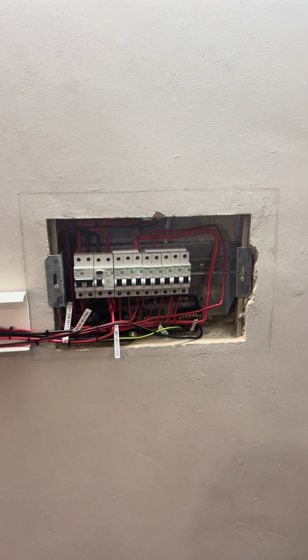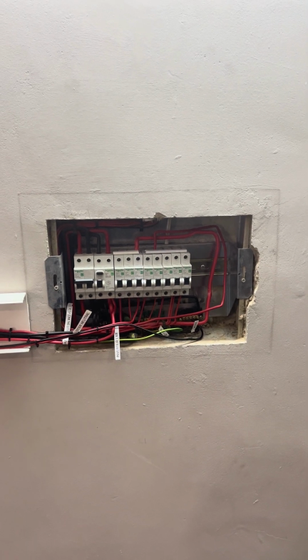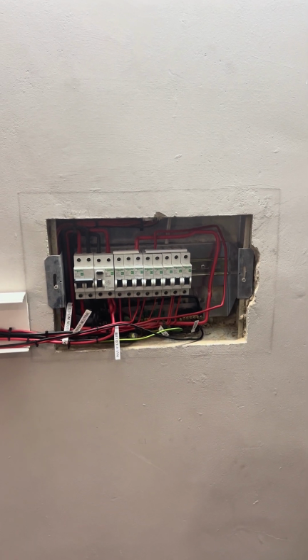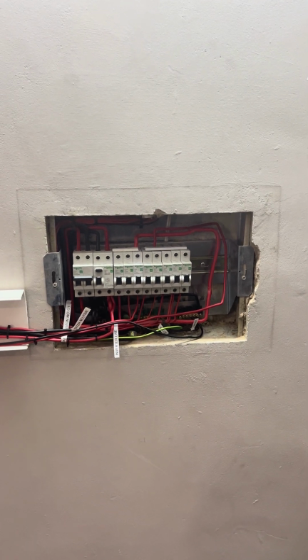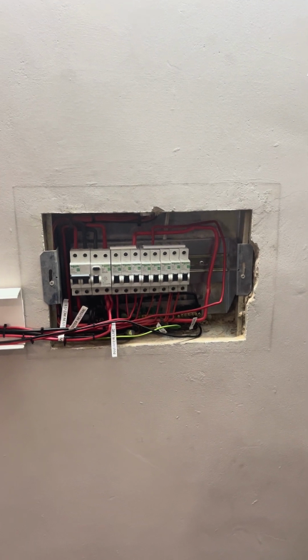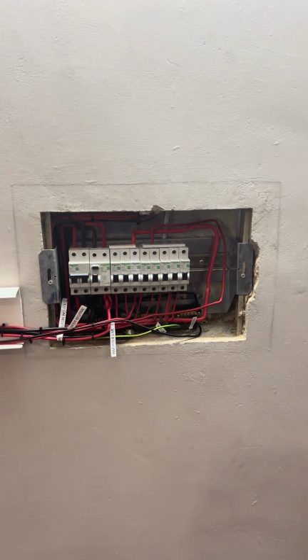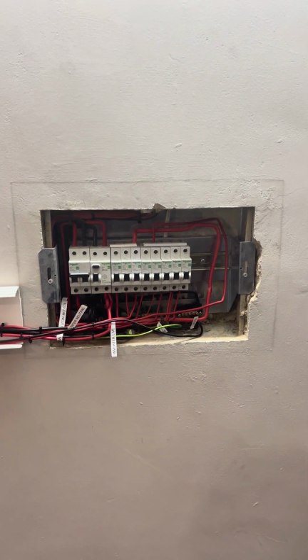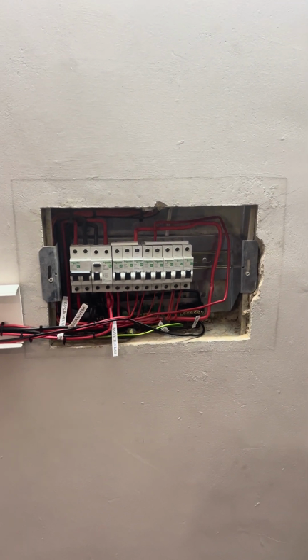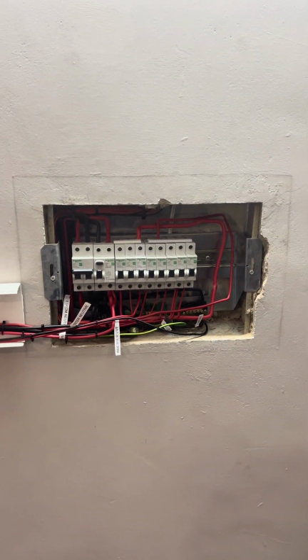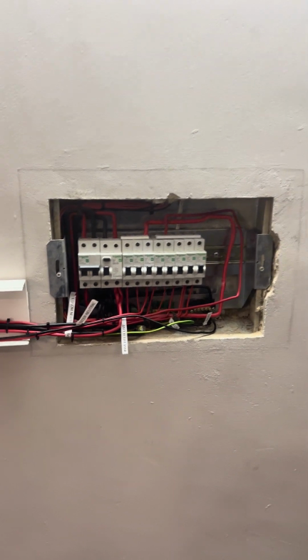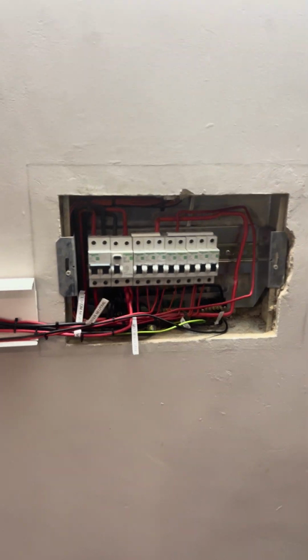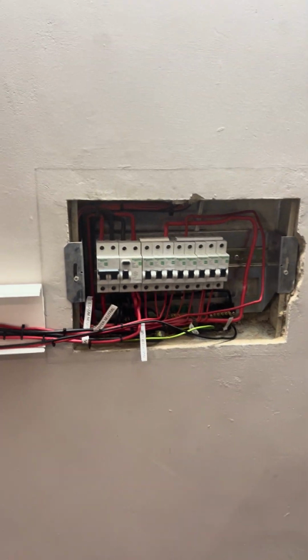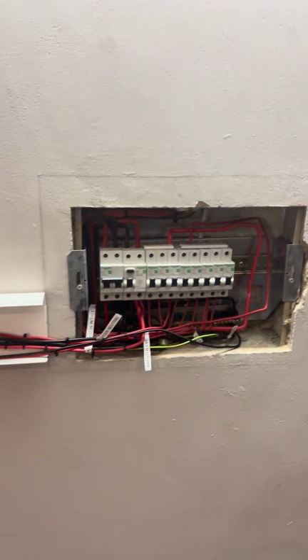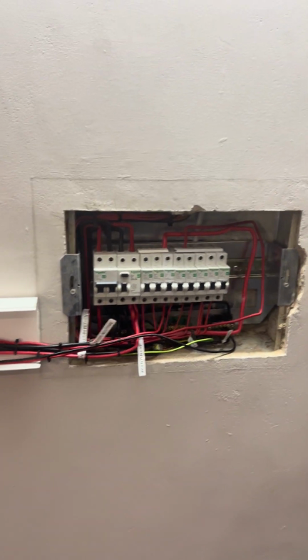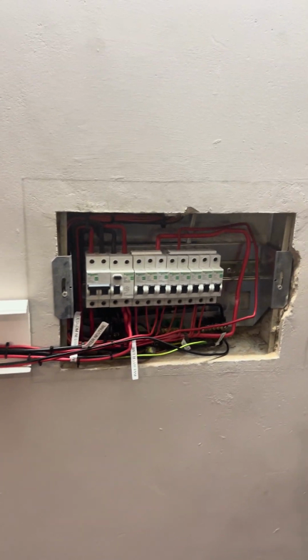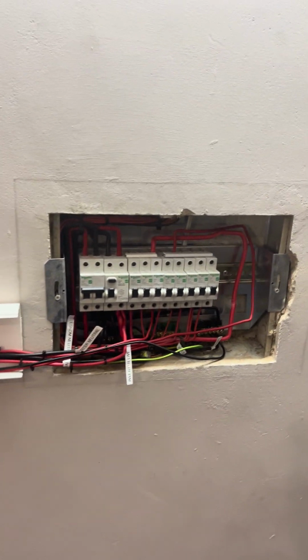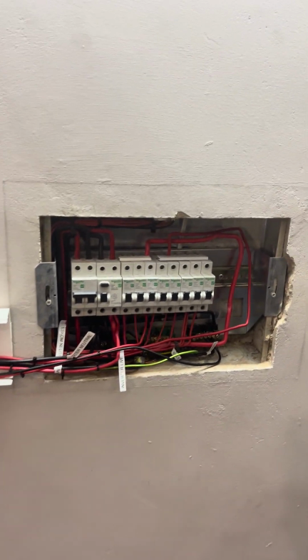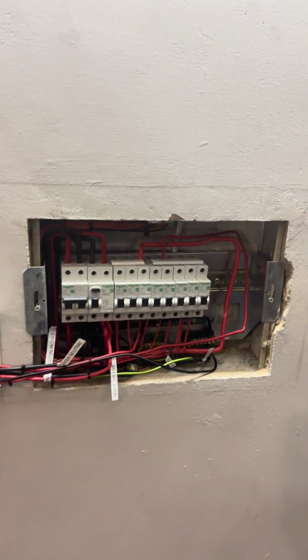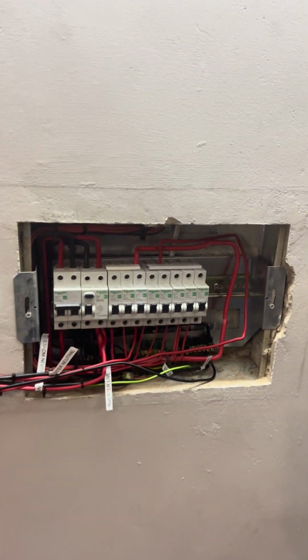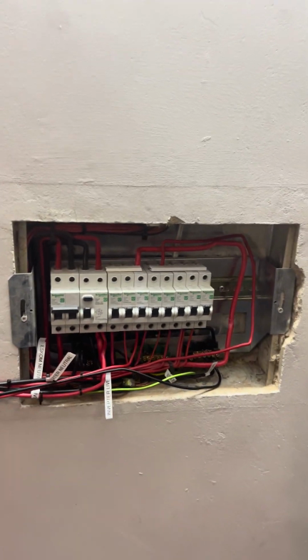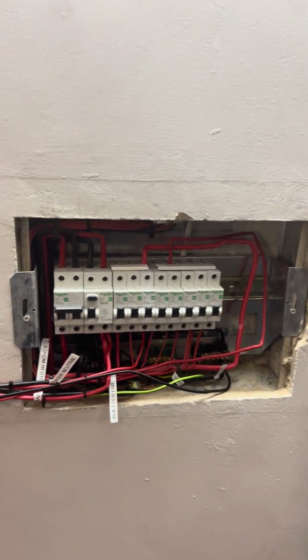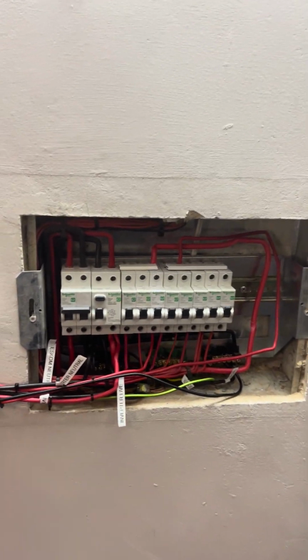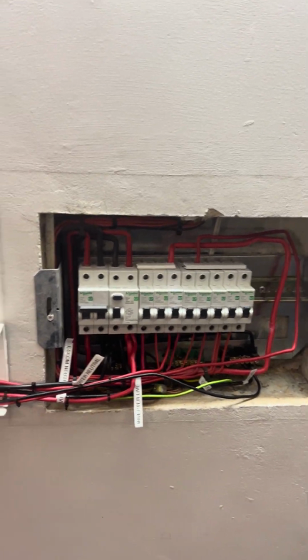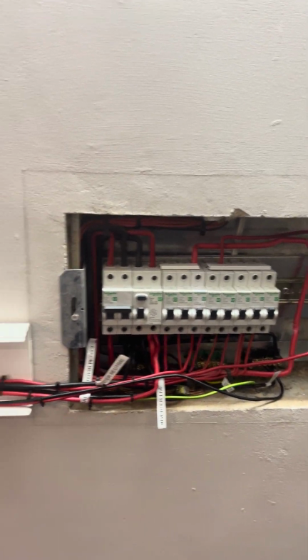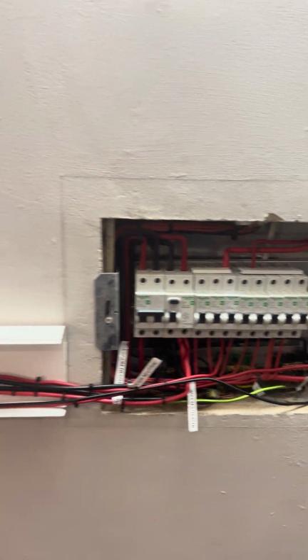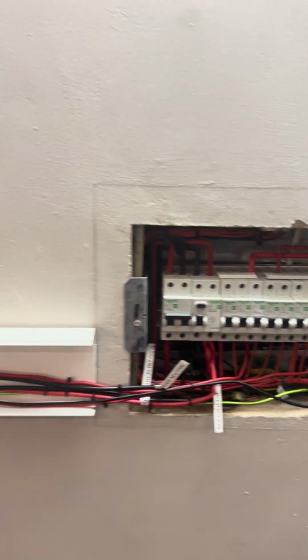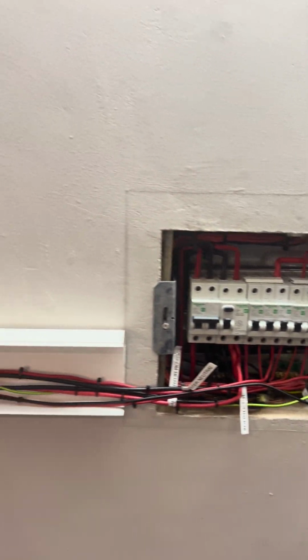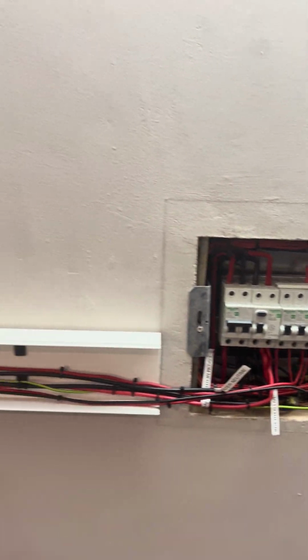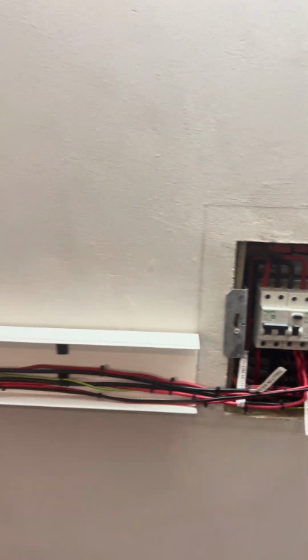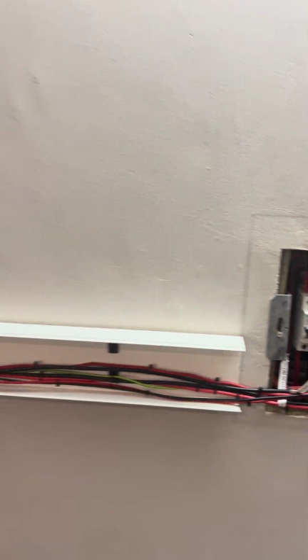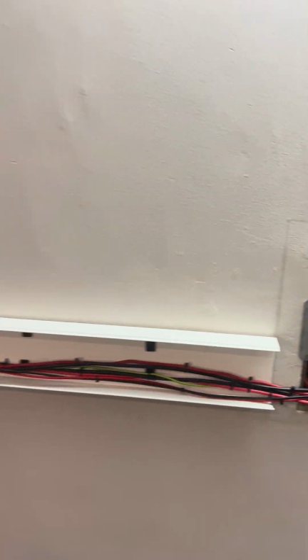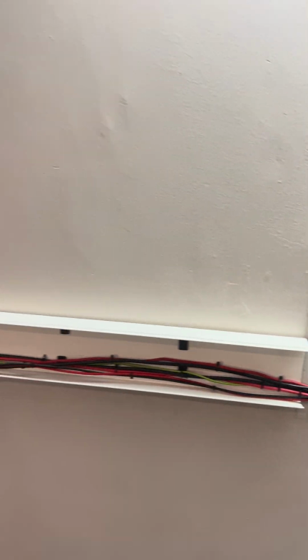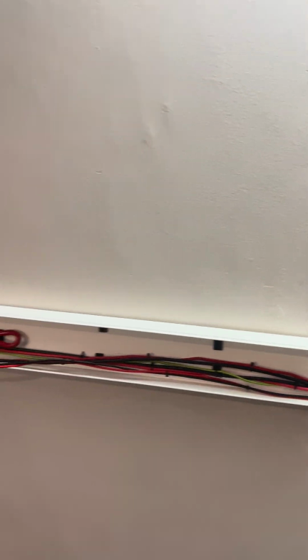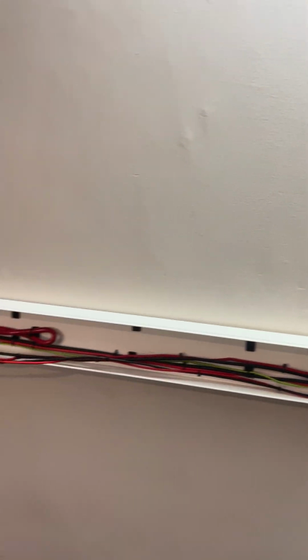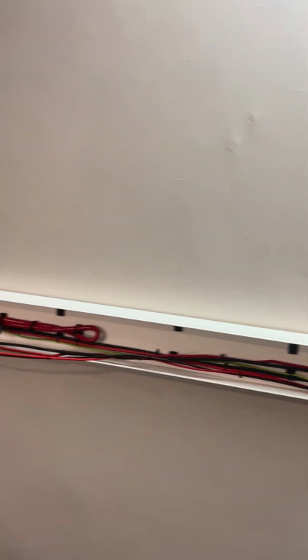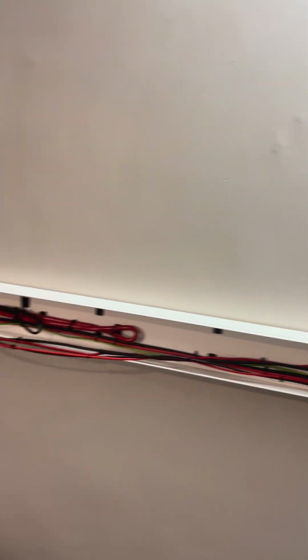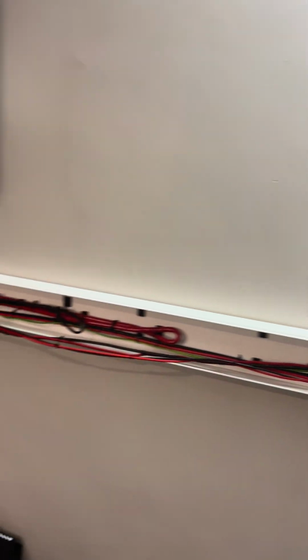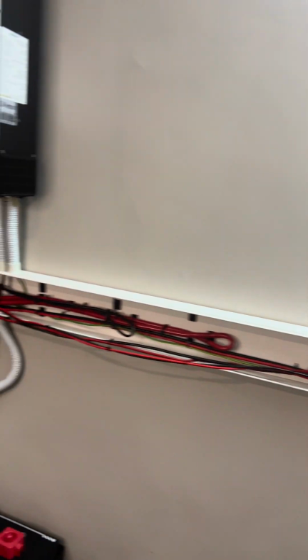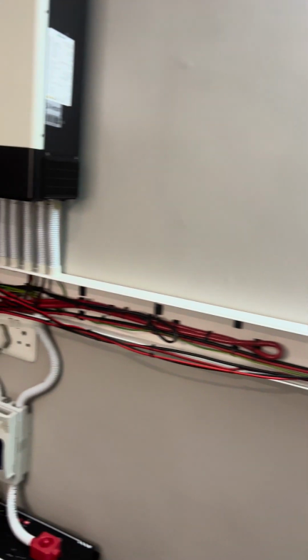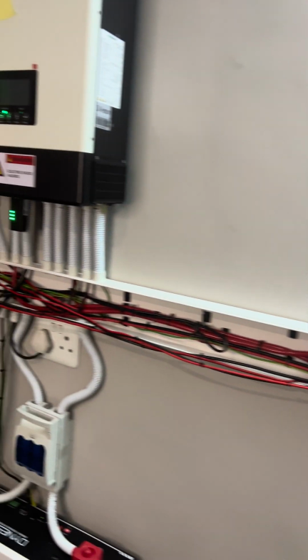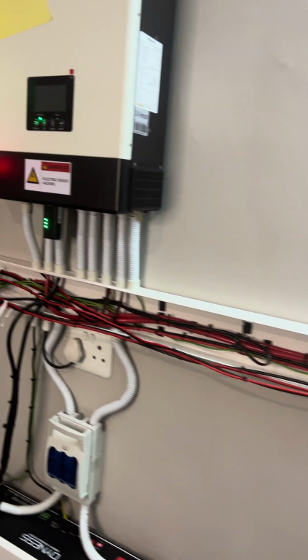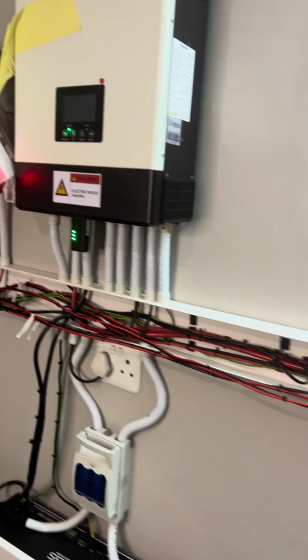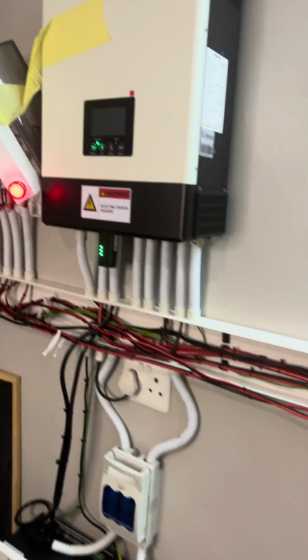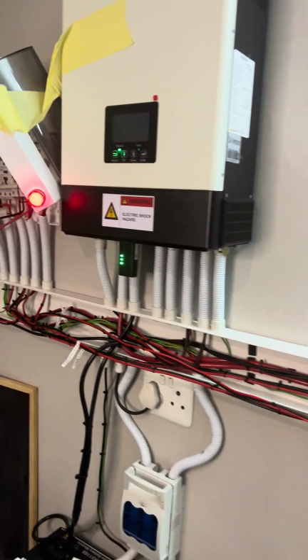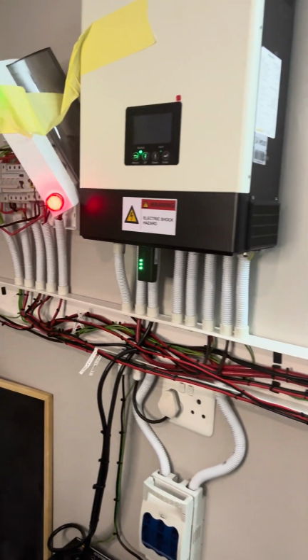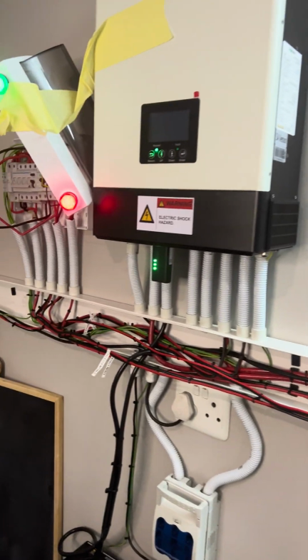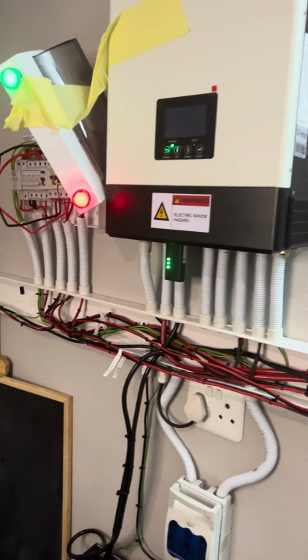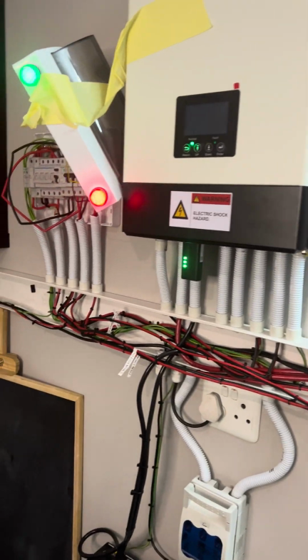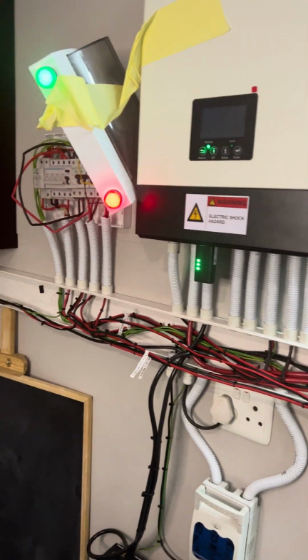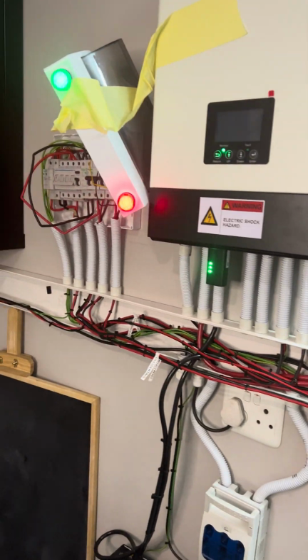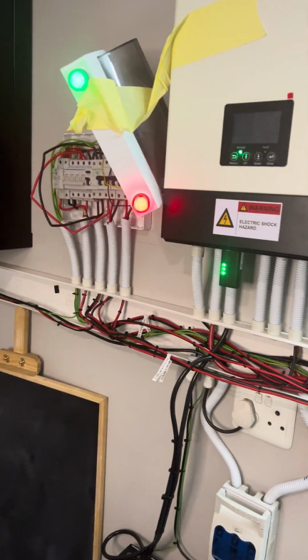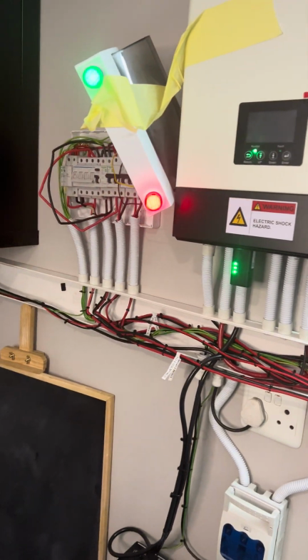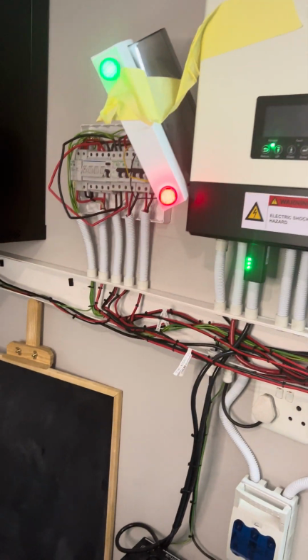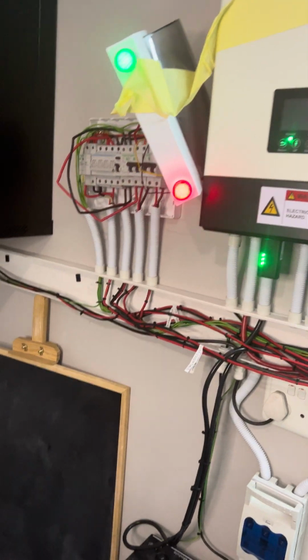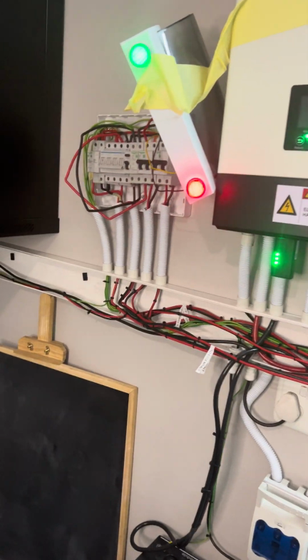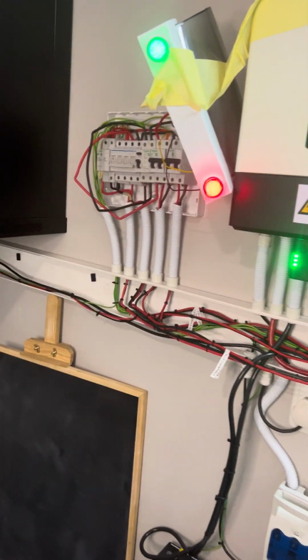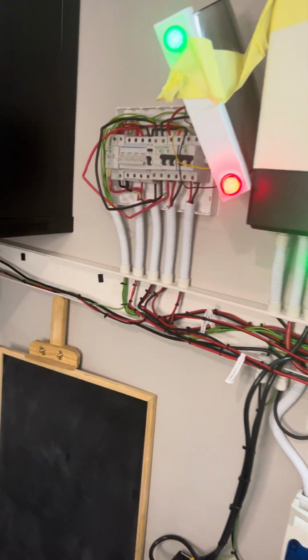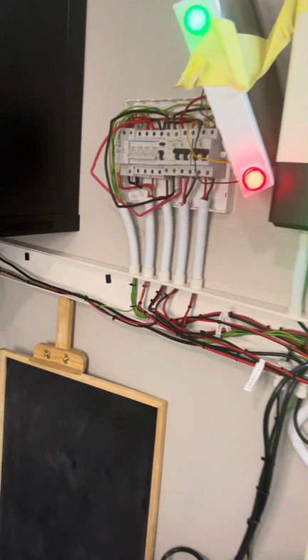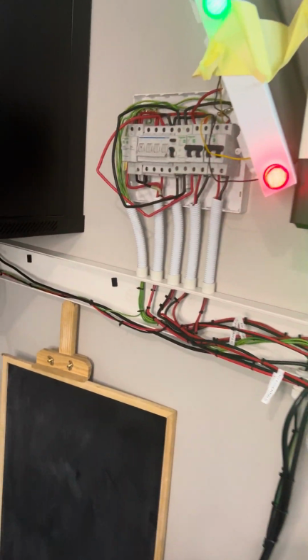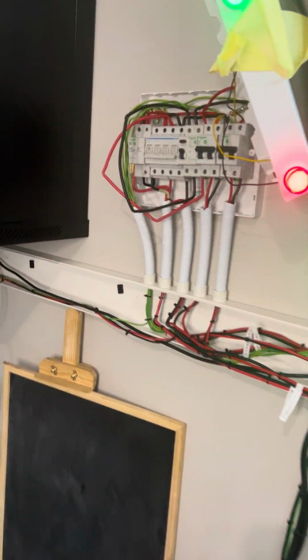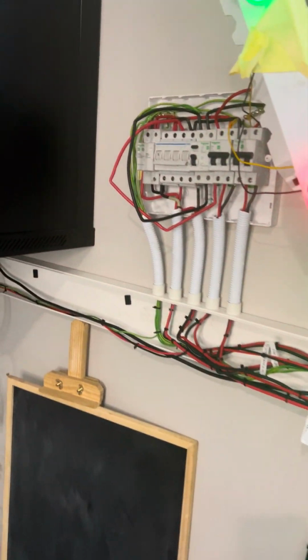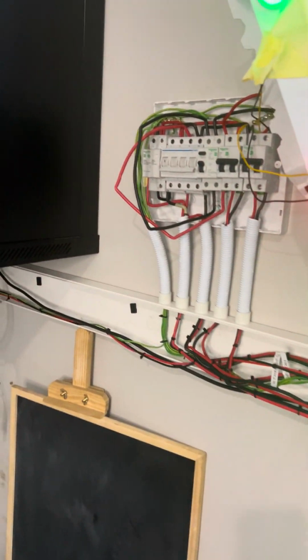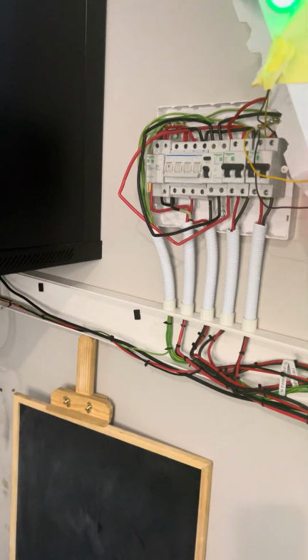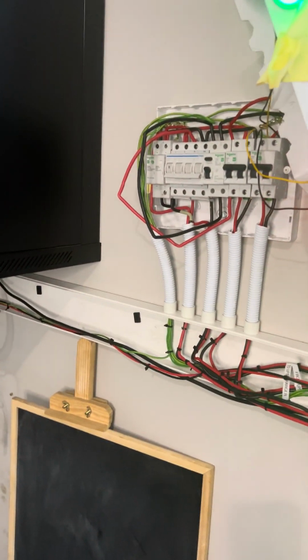Hi guys, I just want to show you my quick setup — my first inverter installation that I did at my house.